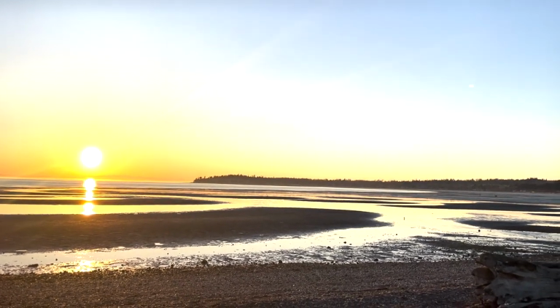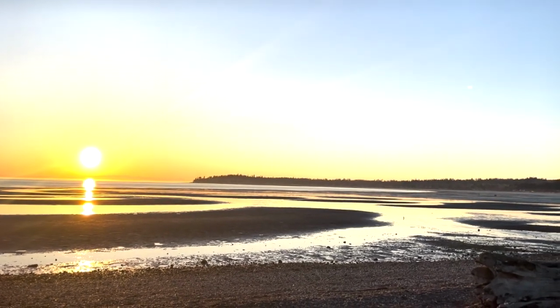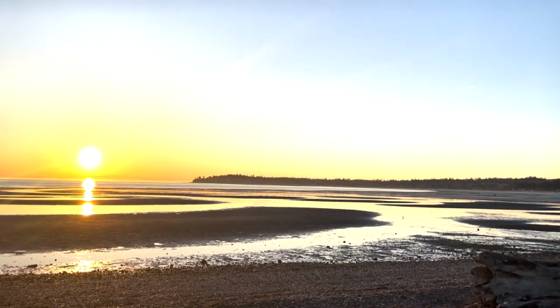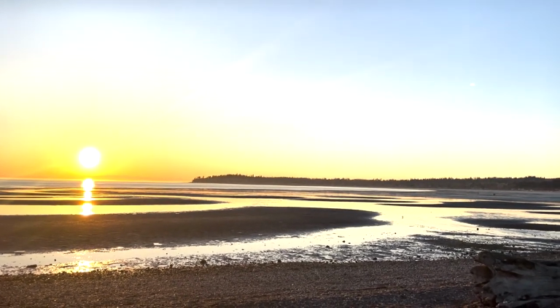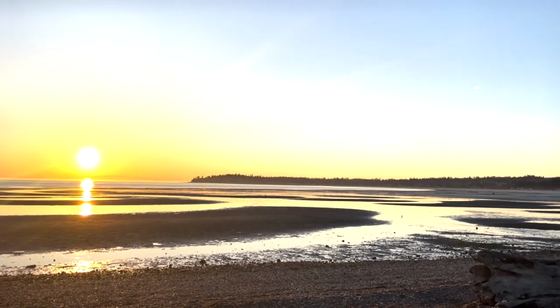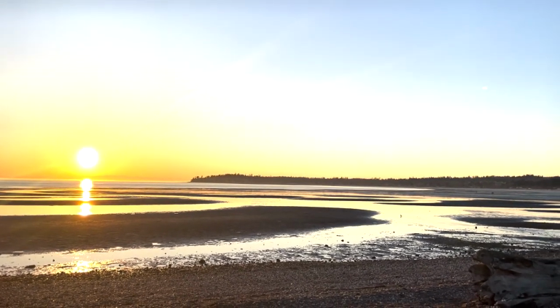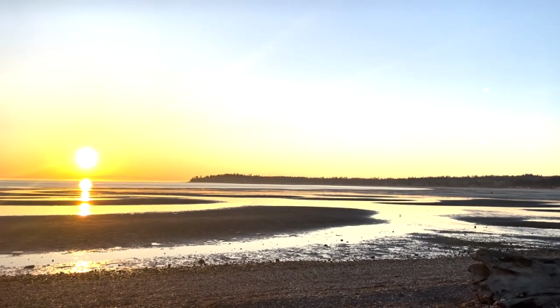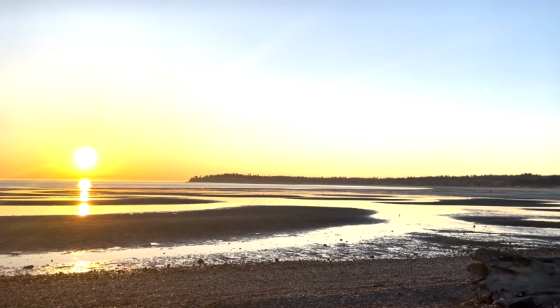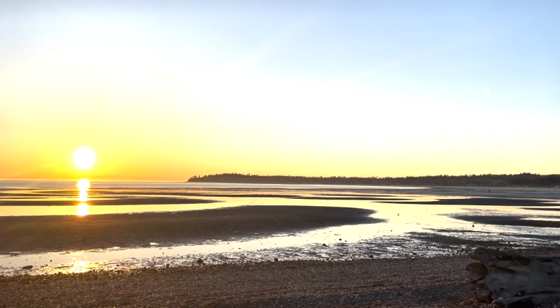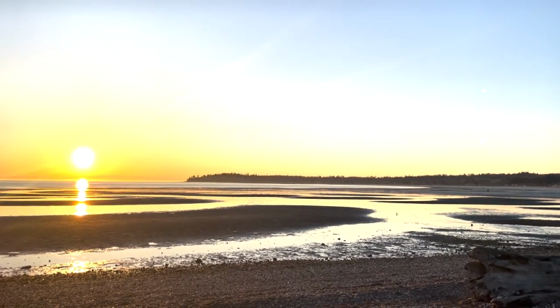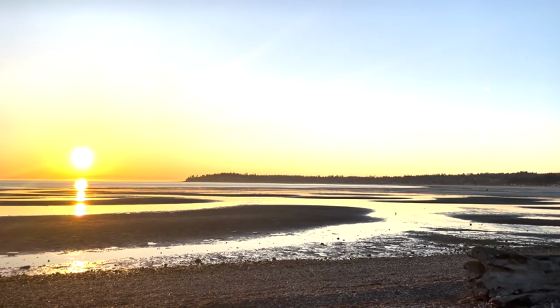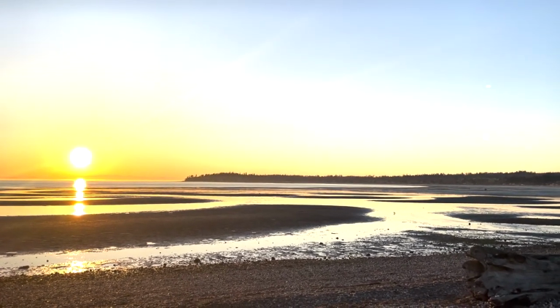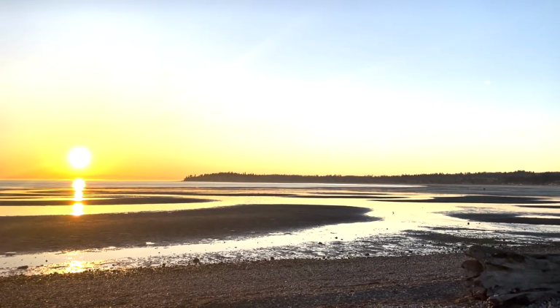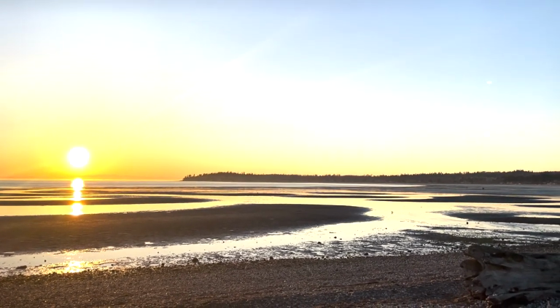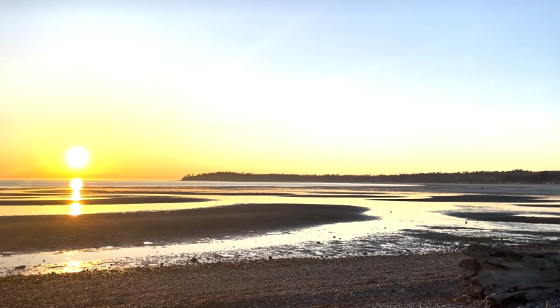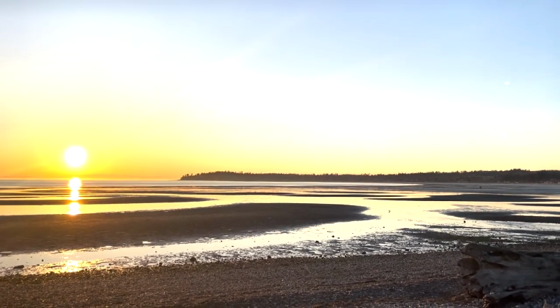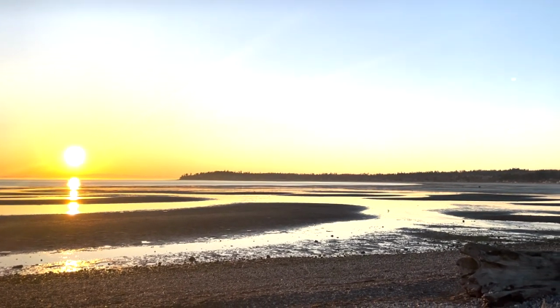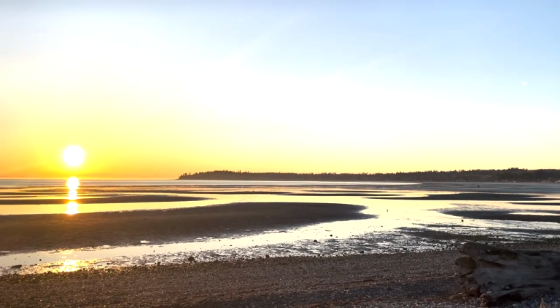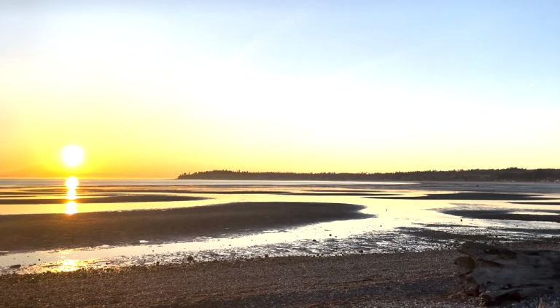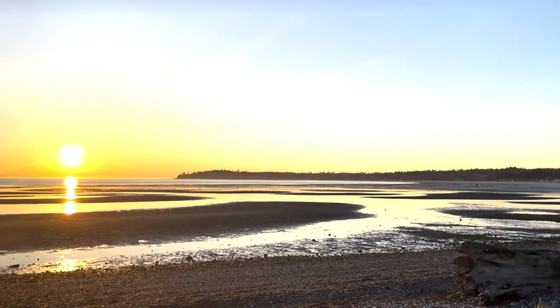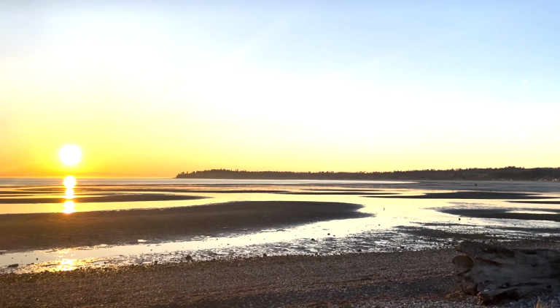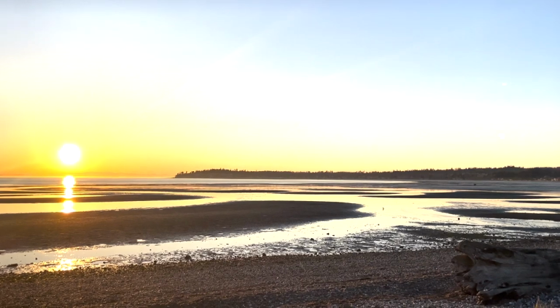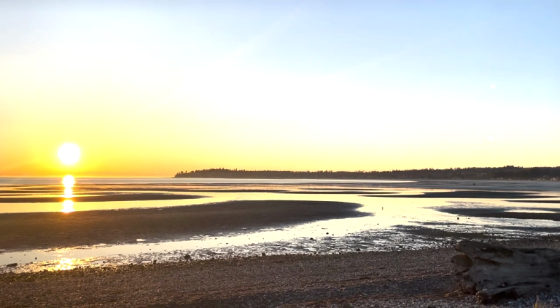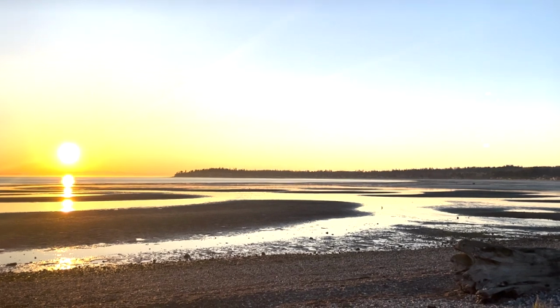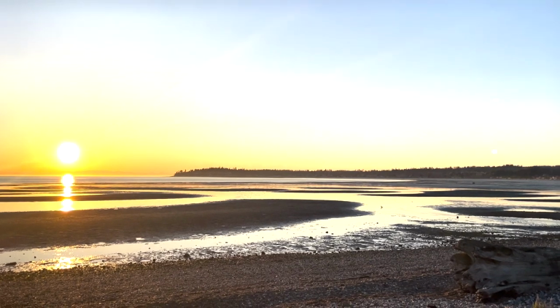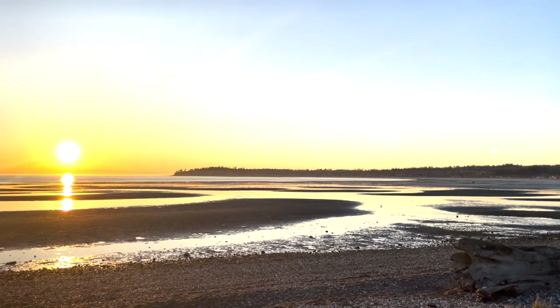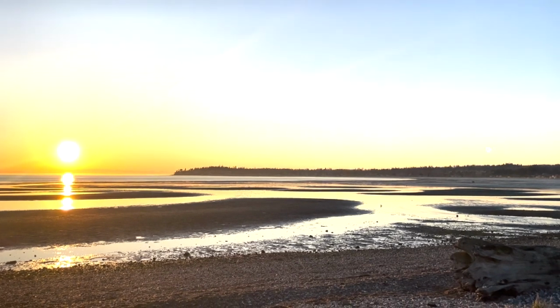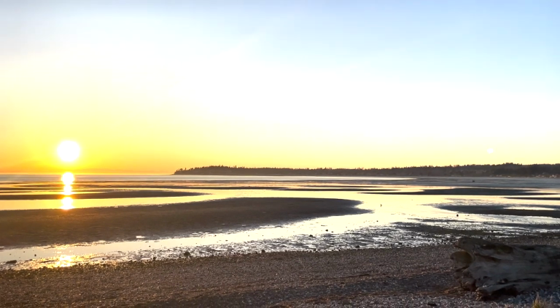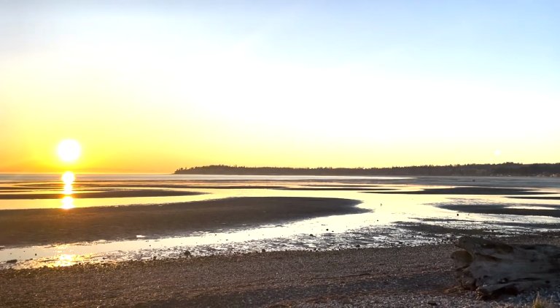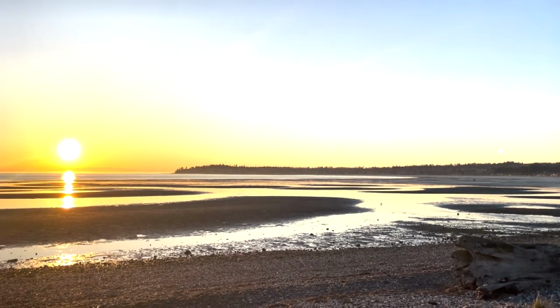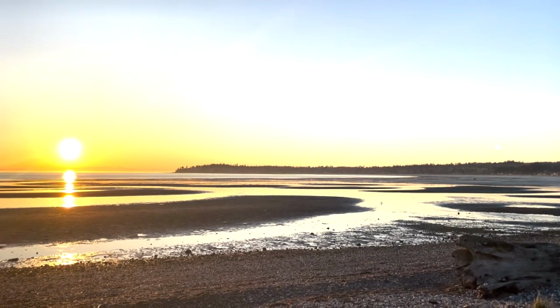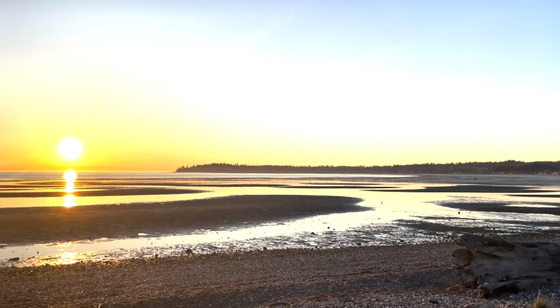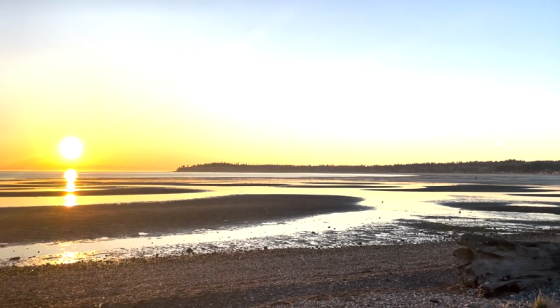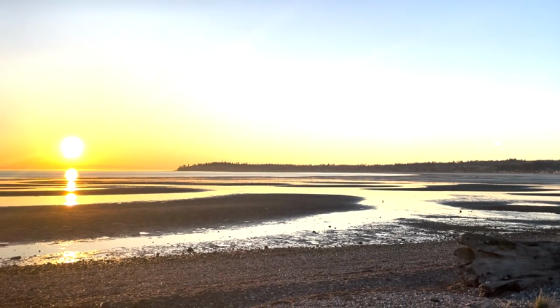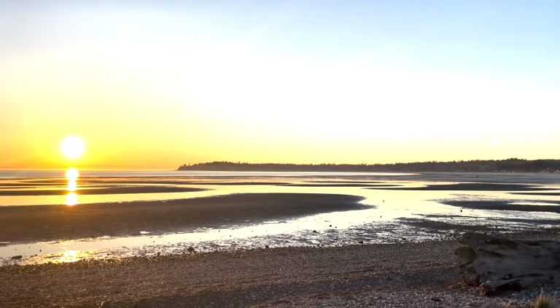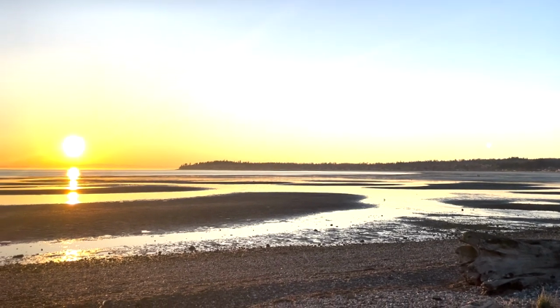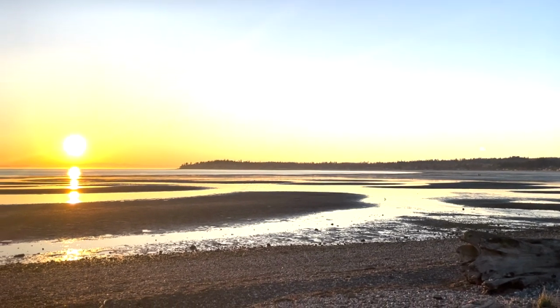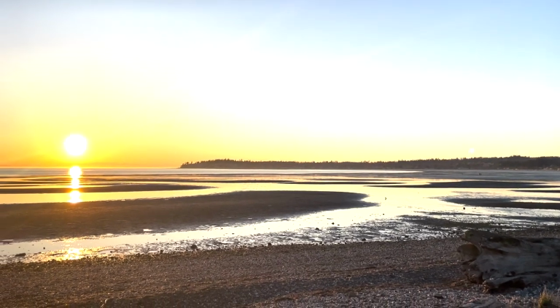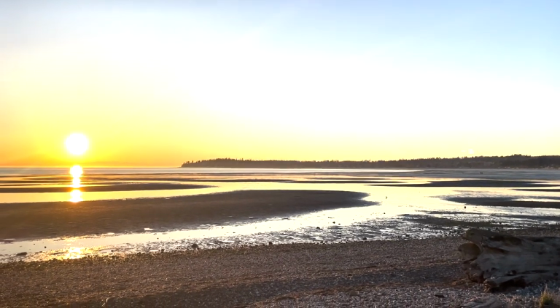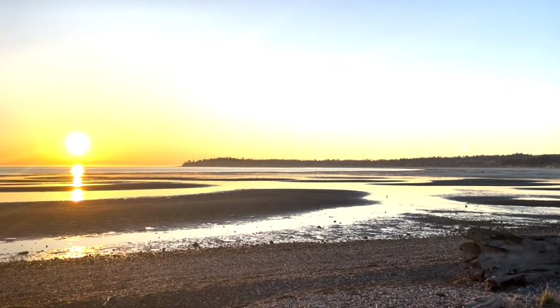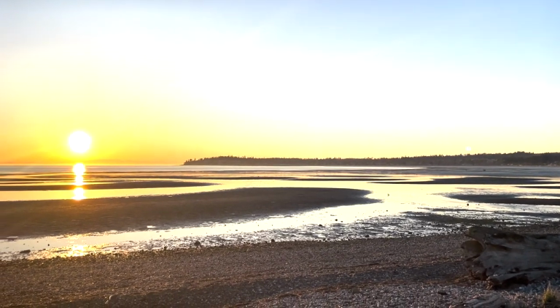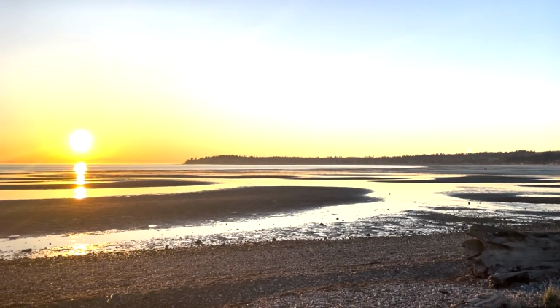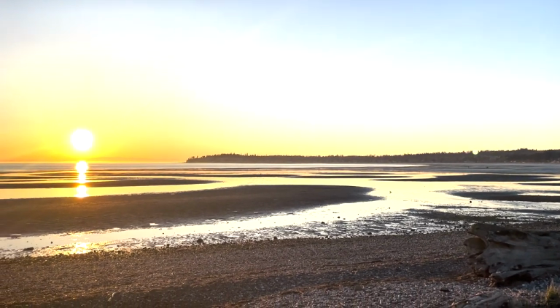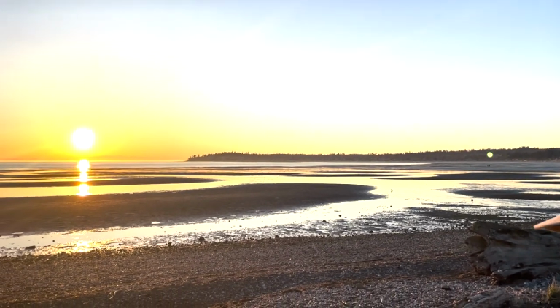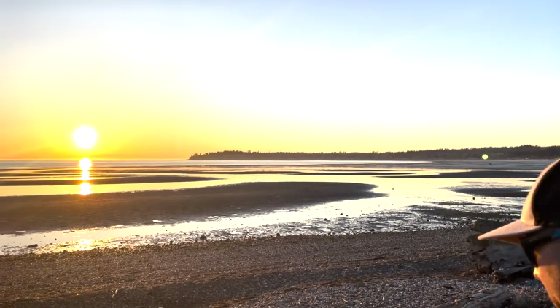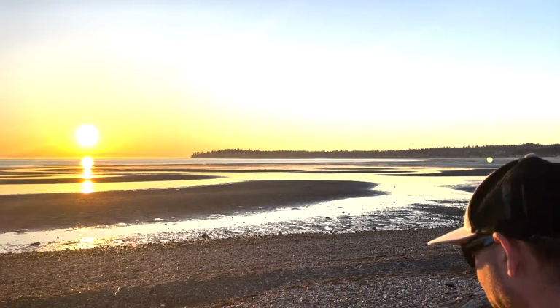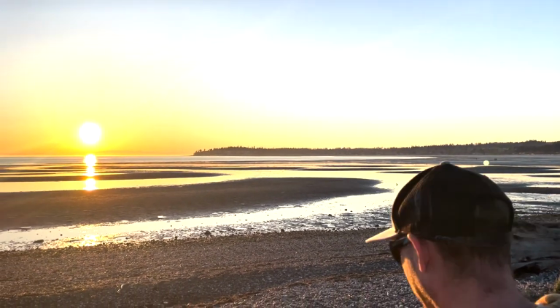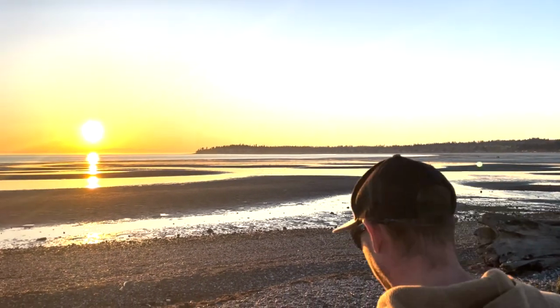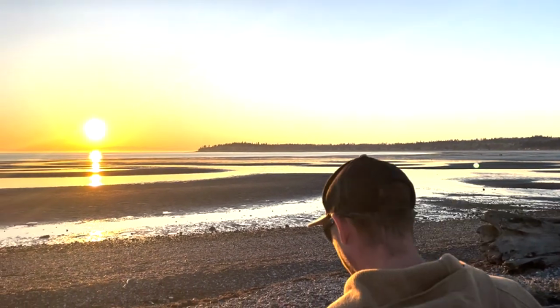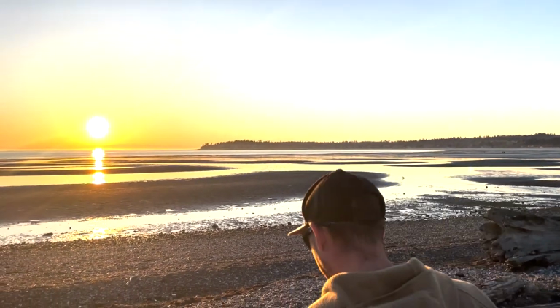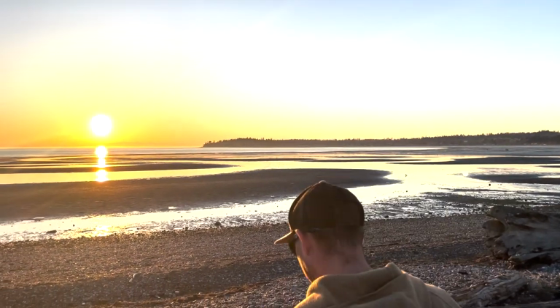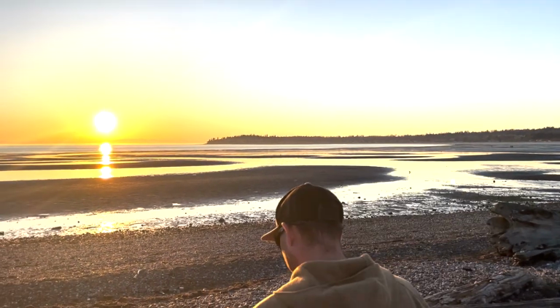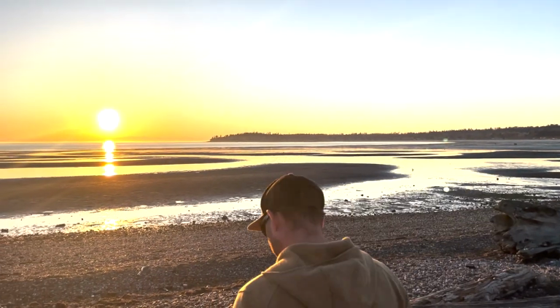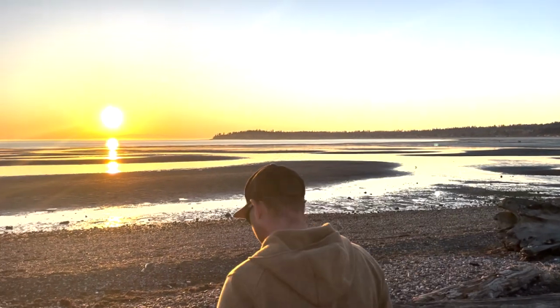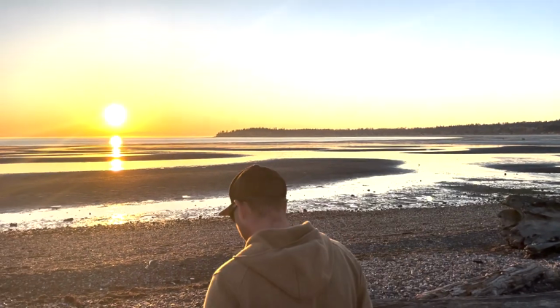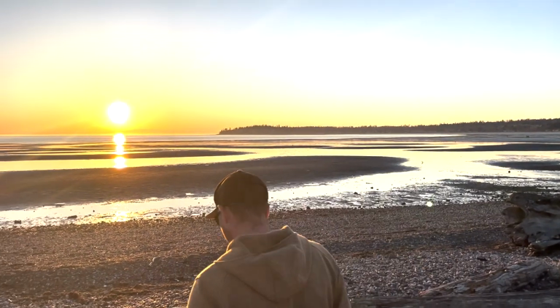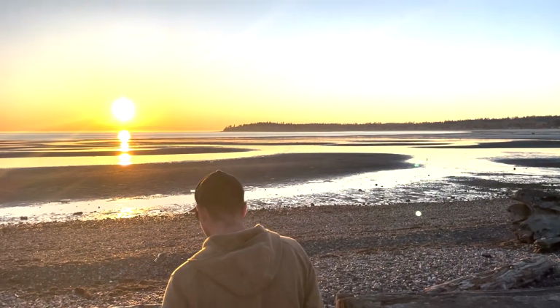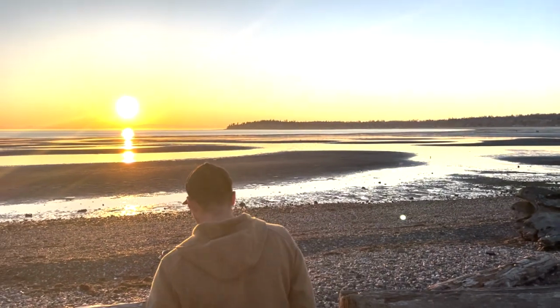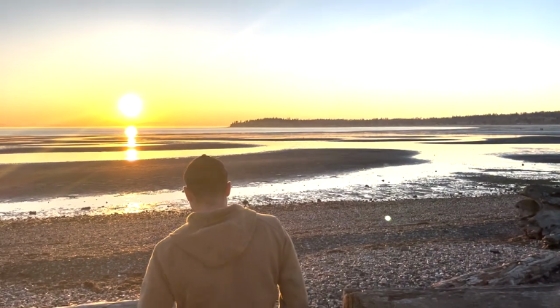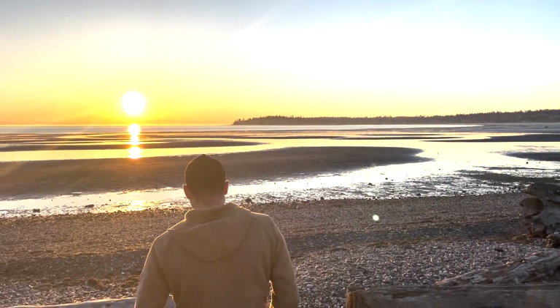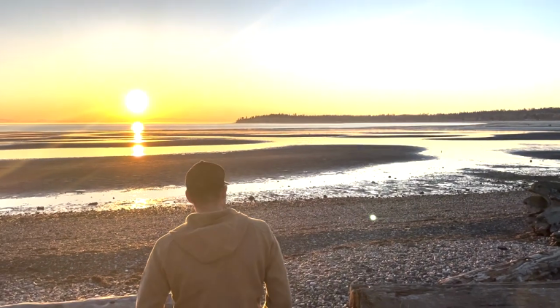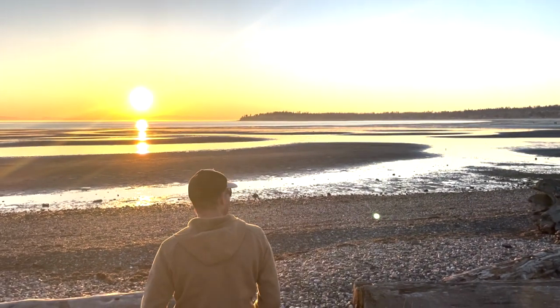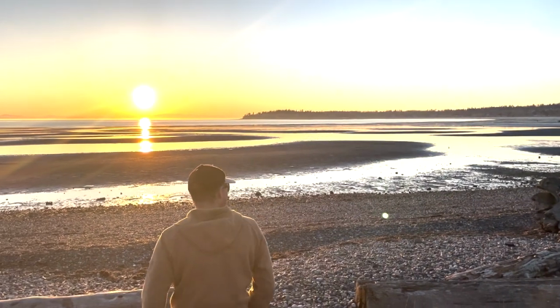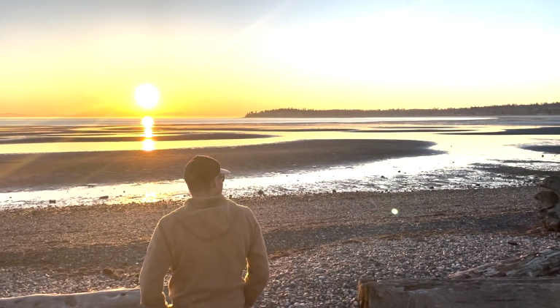Join us next time as we set sail for an early season Desolation Sound Cruise in our first of the 2024 season.